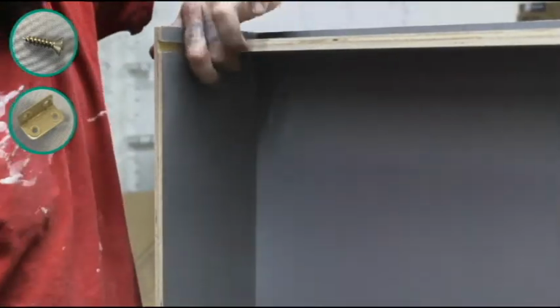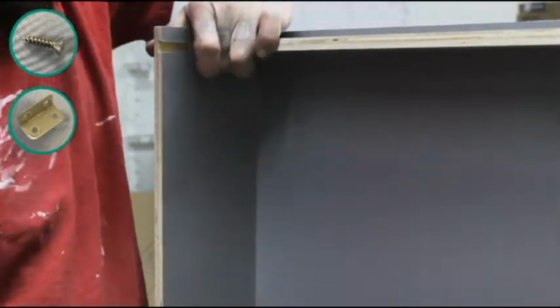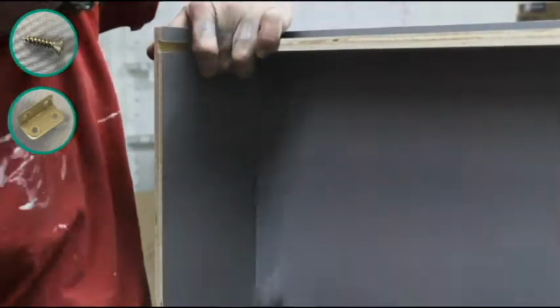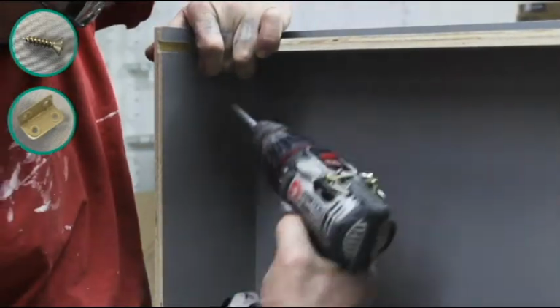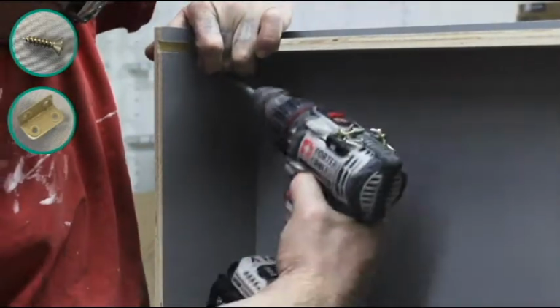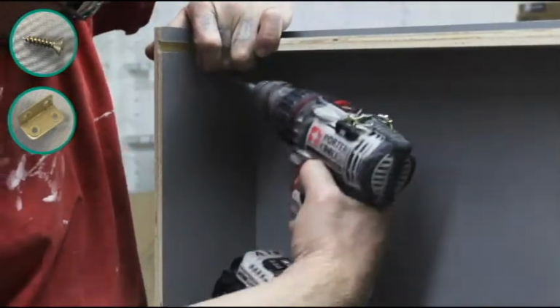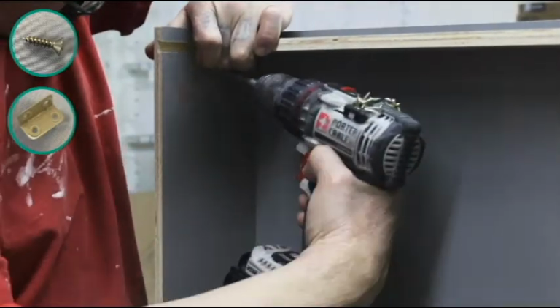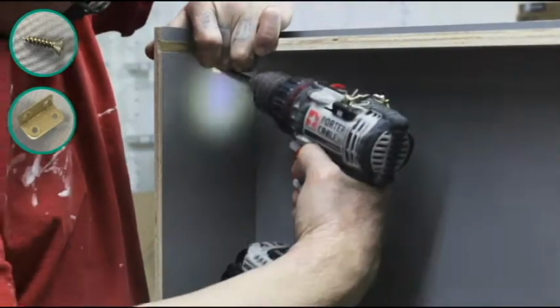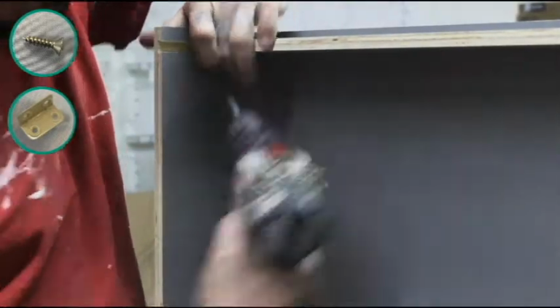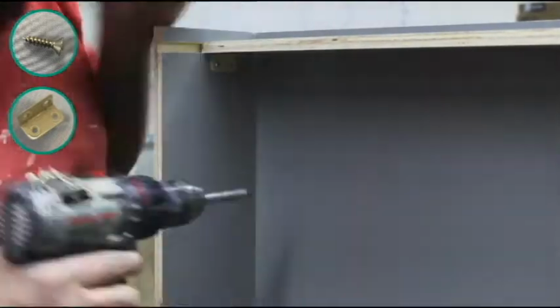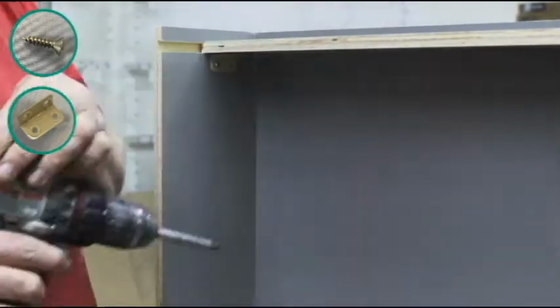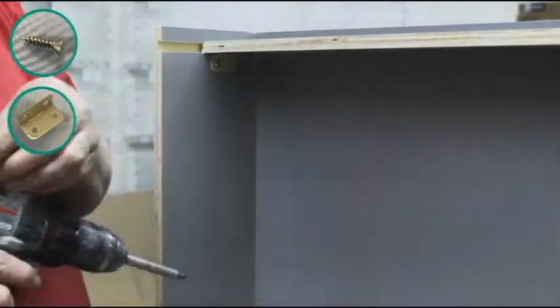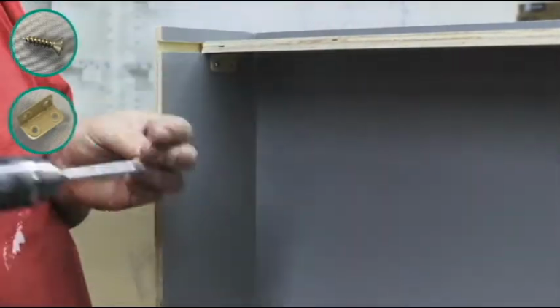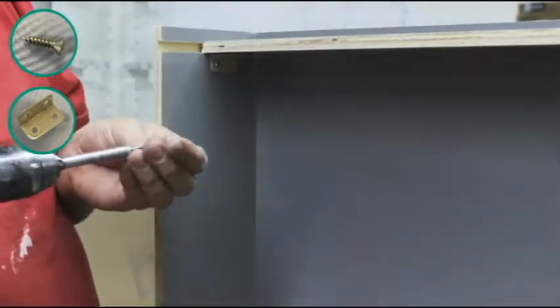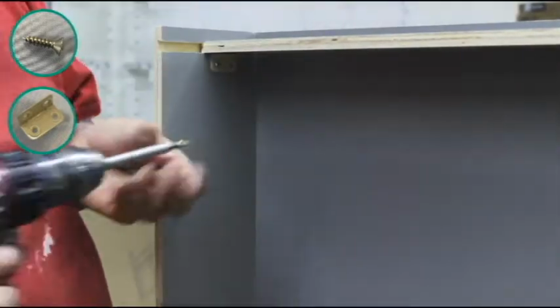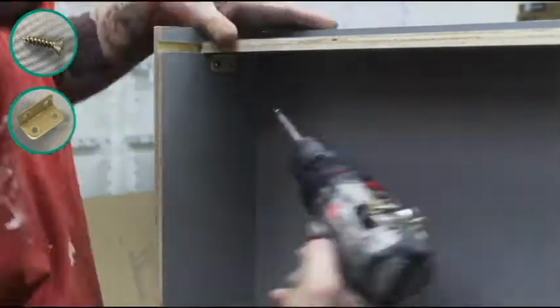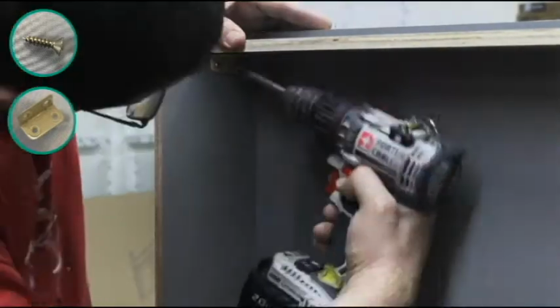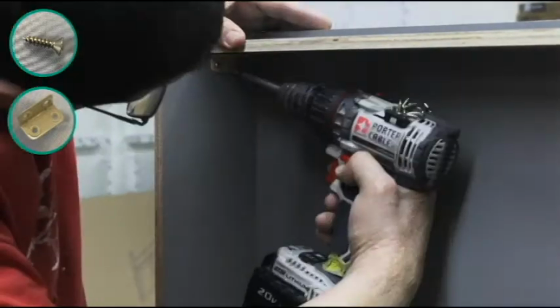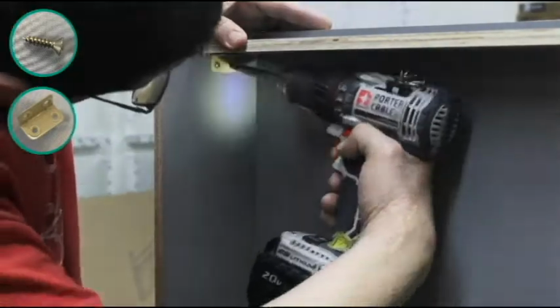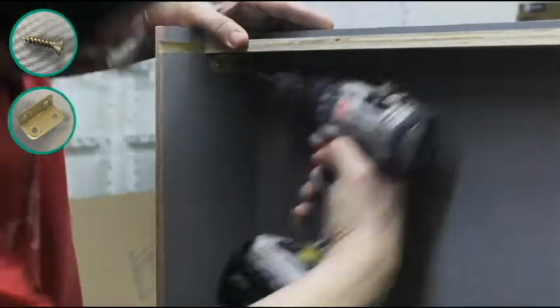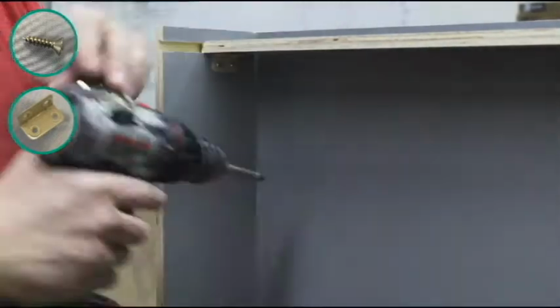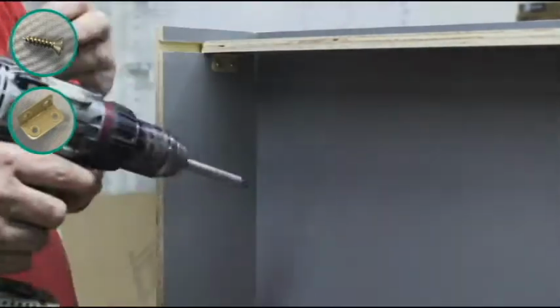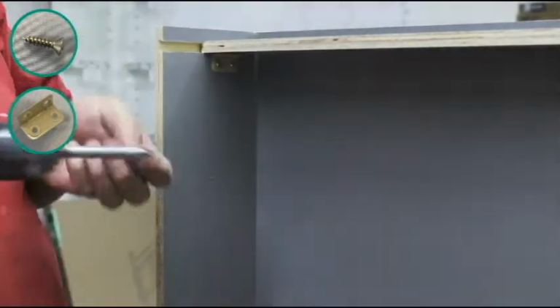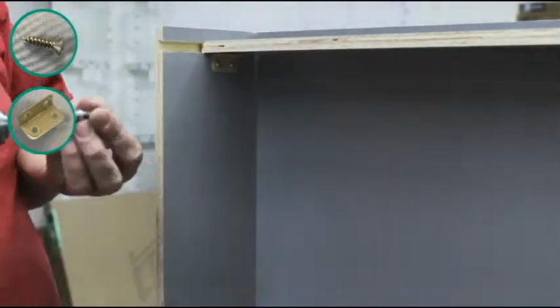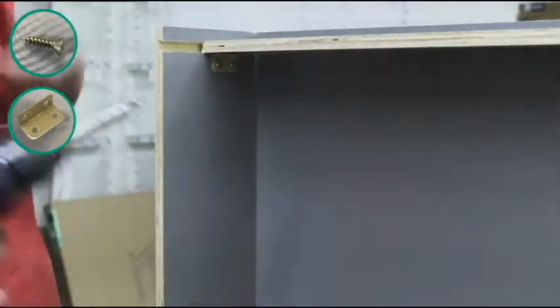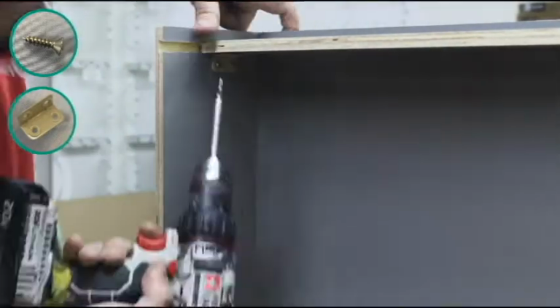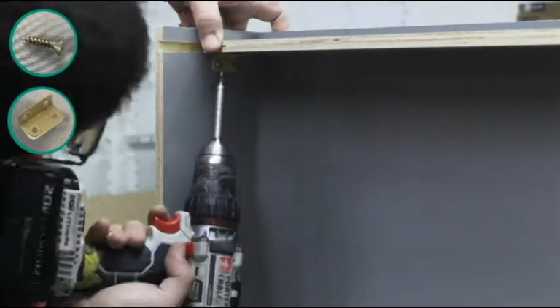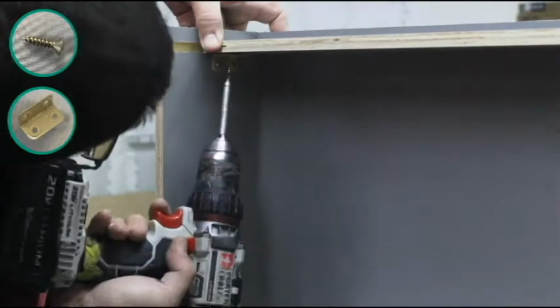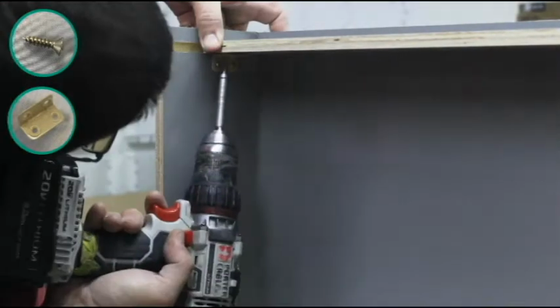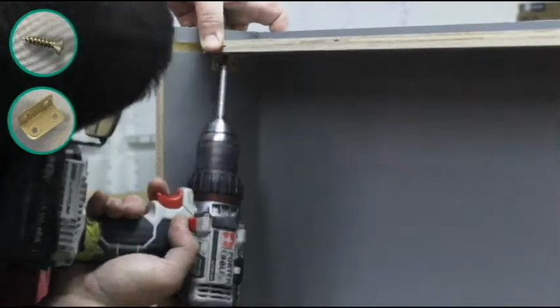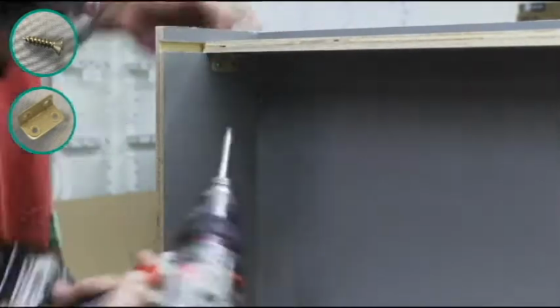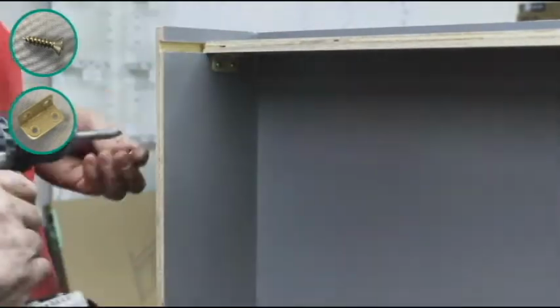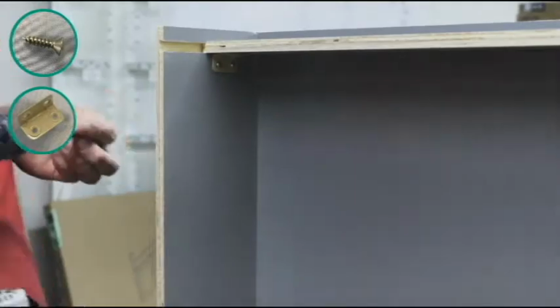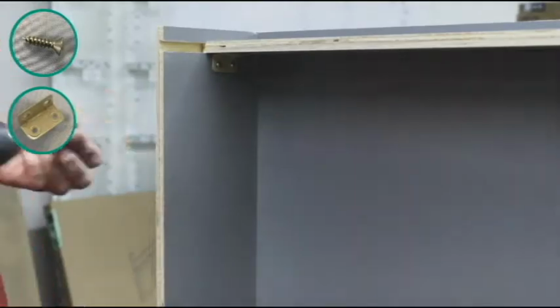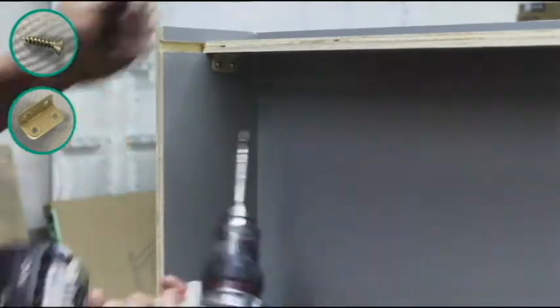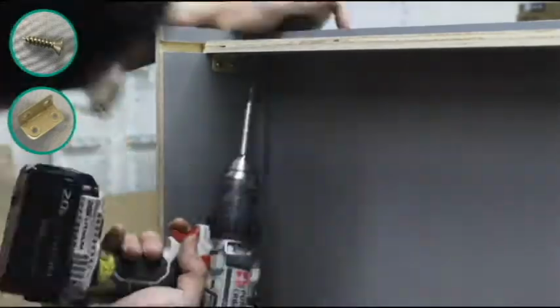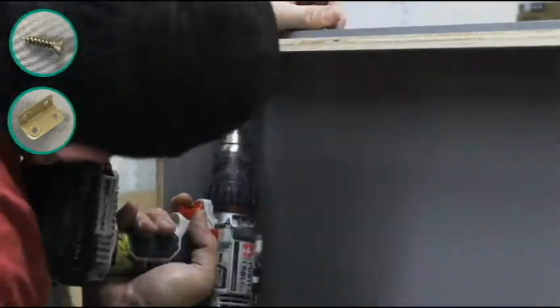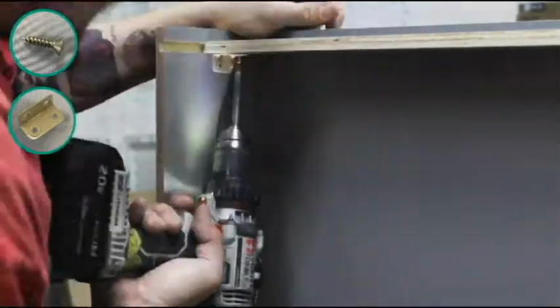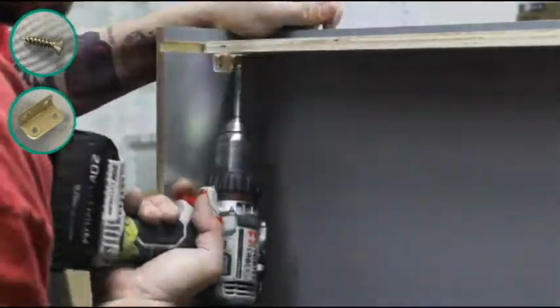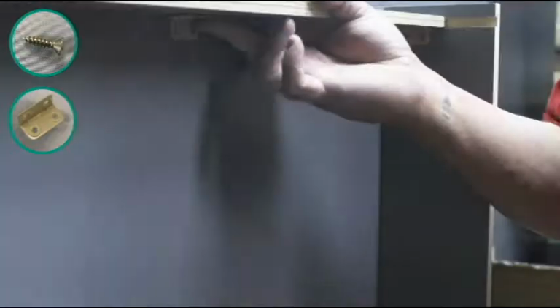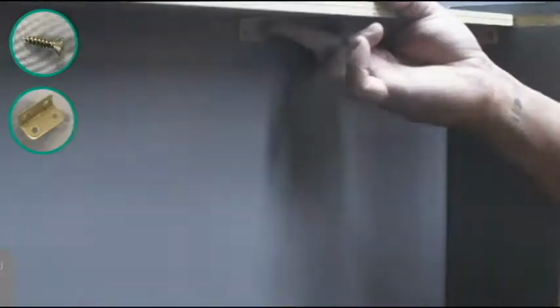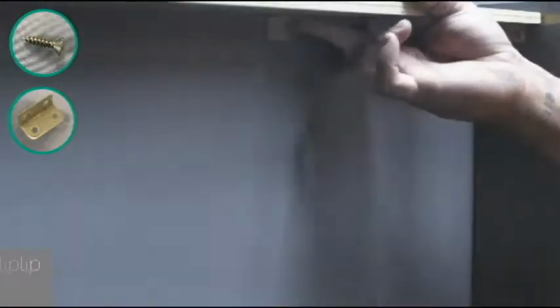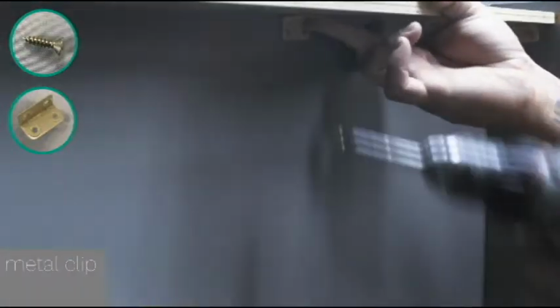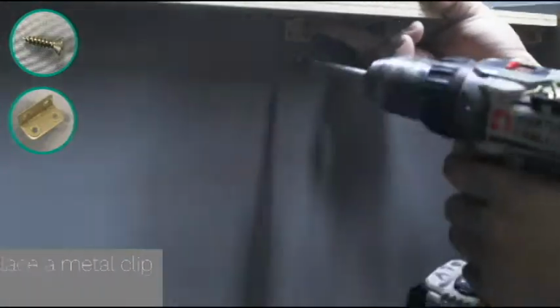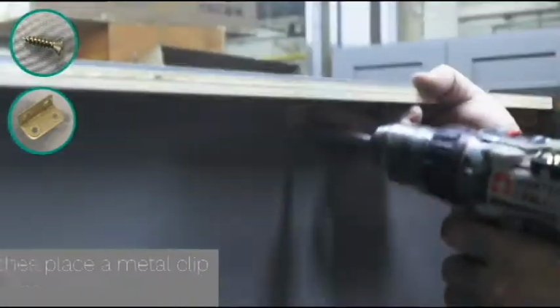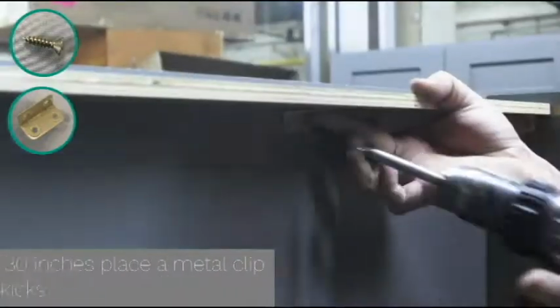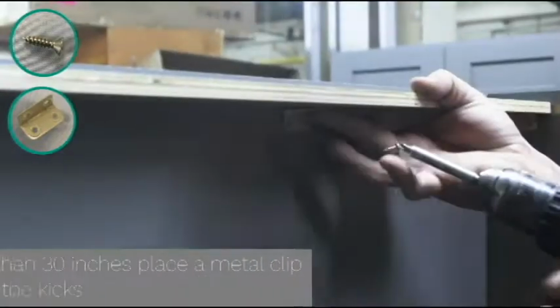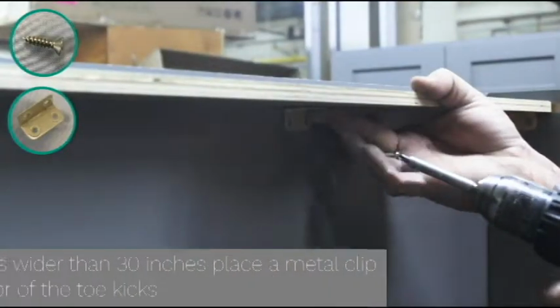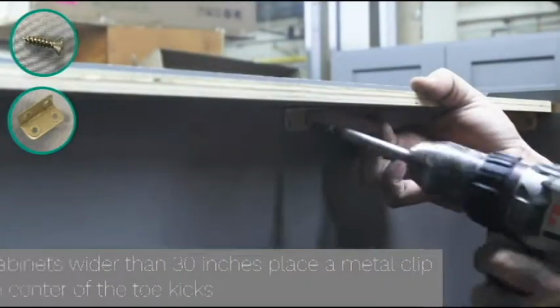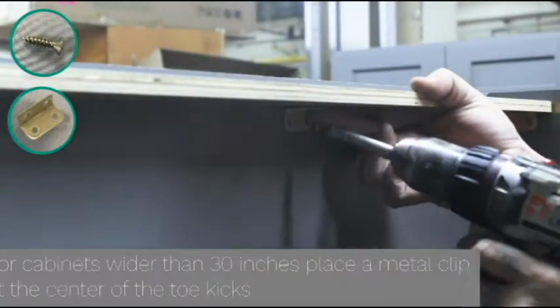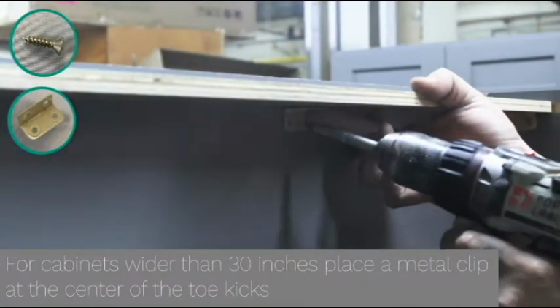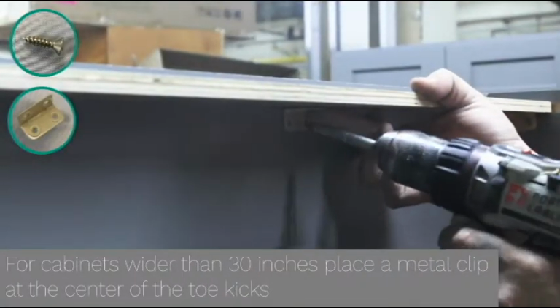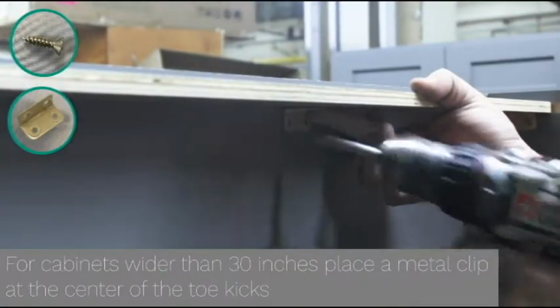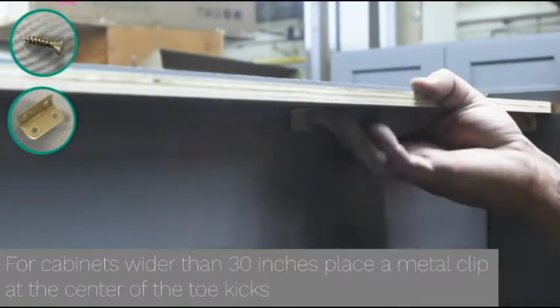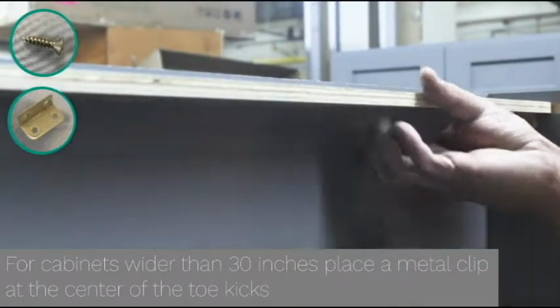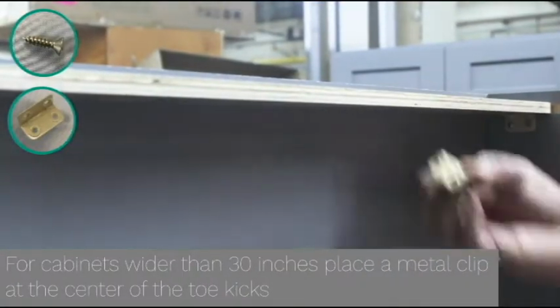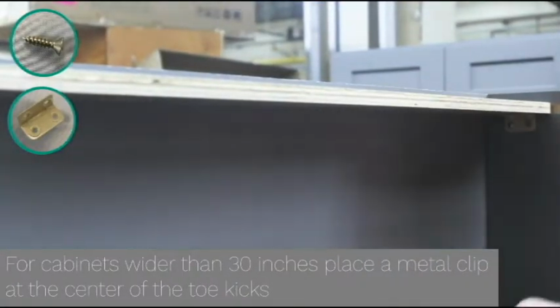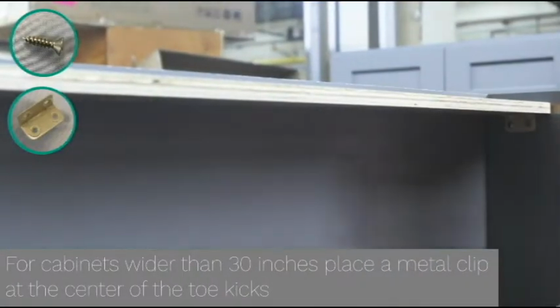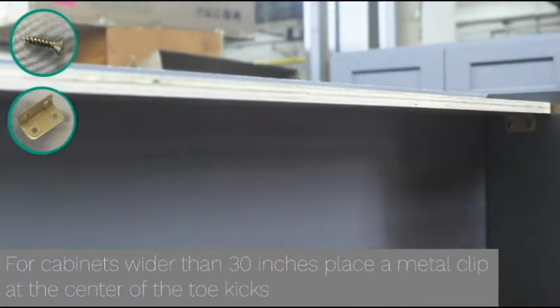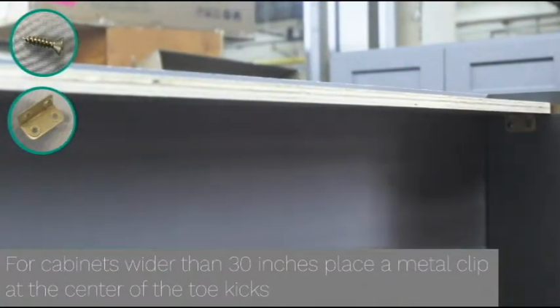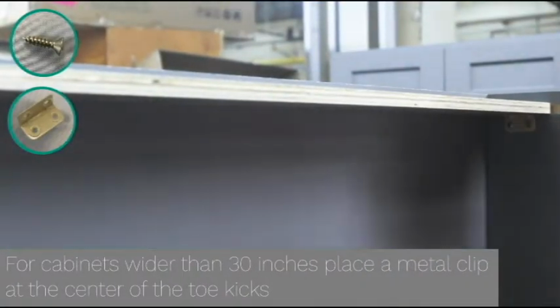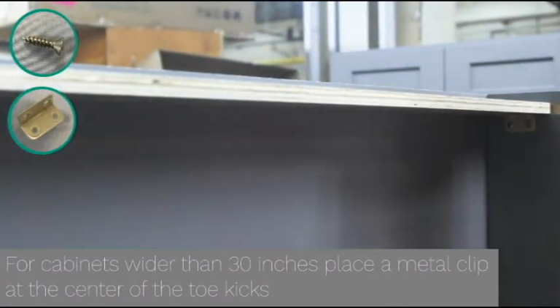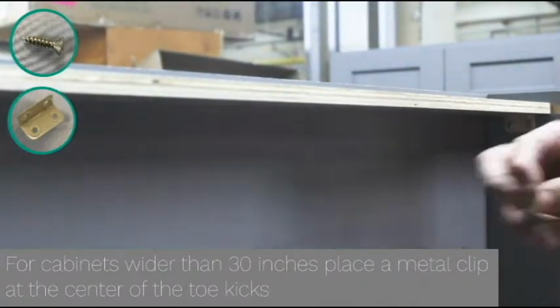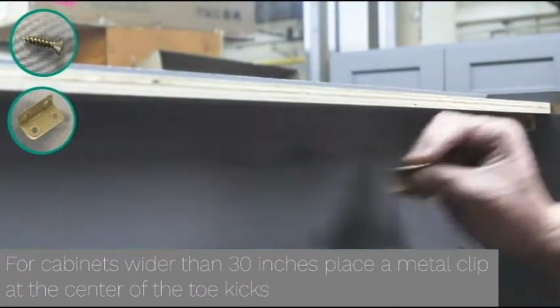Now place one metal clip at each corner of the cabinet underneath the floorboard. These will be used to join the toe kicks to the sides of the cabinet.